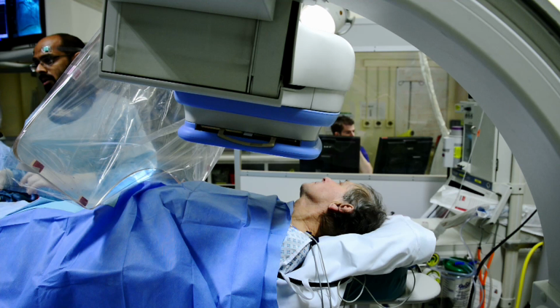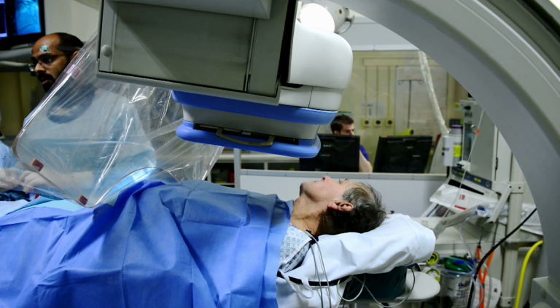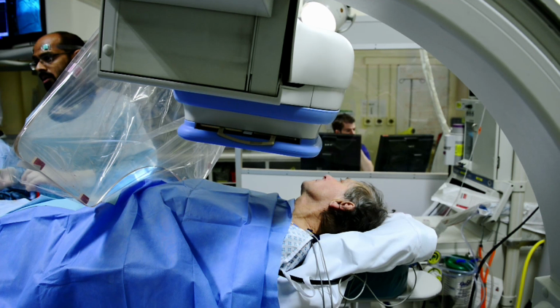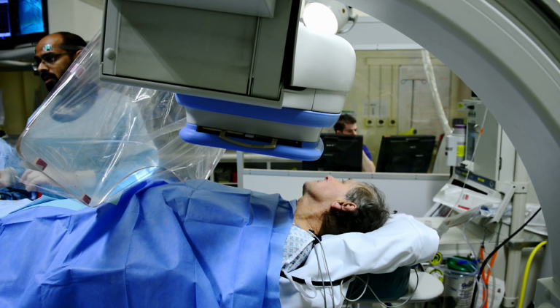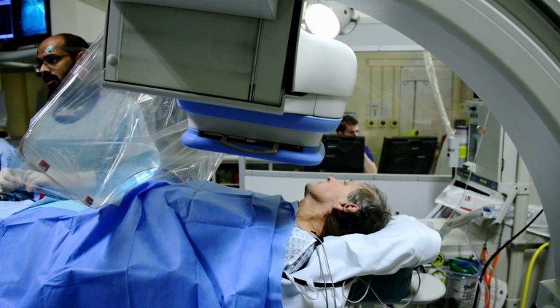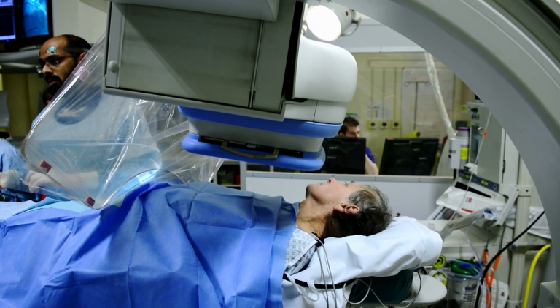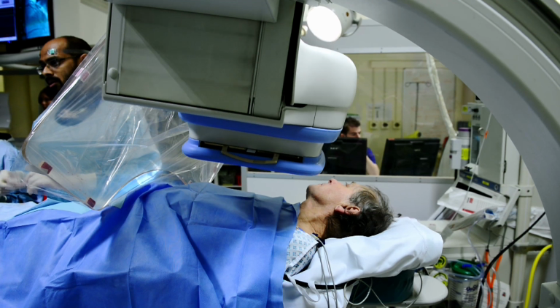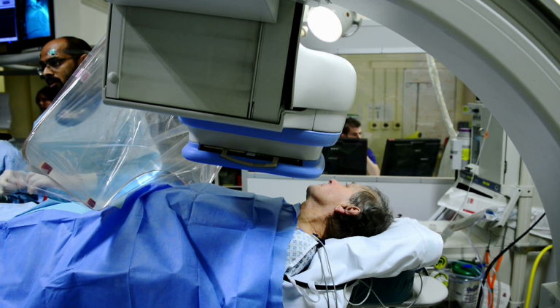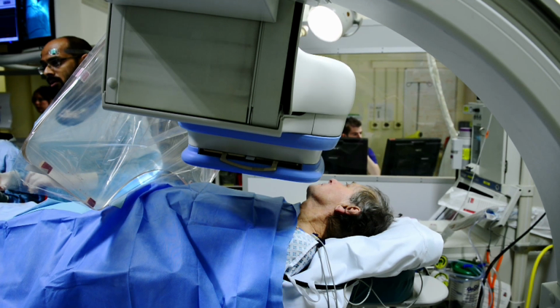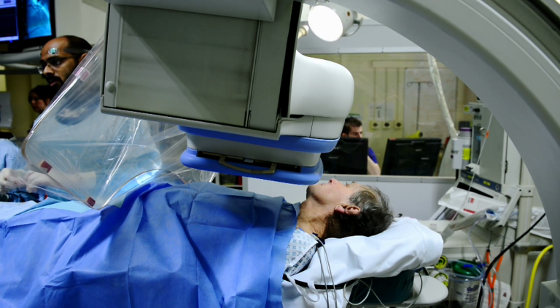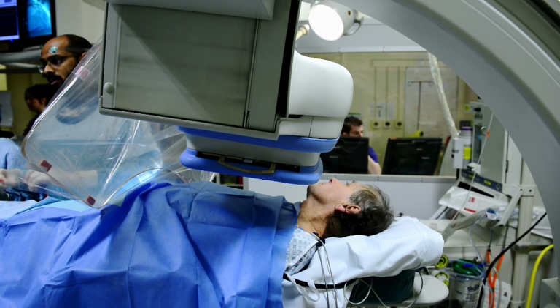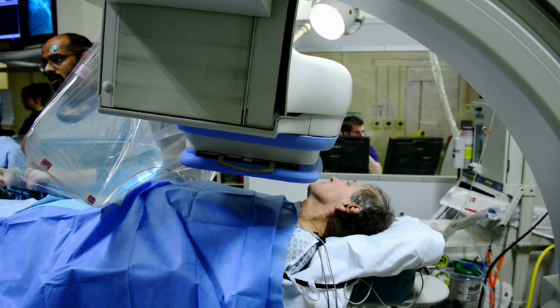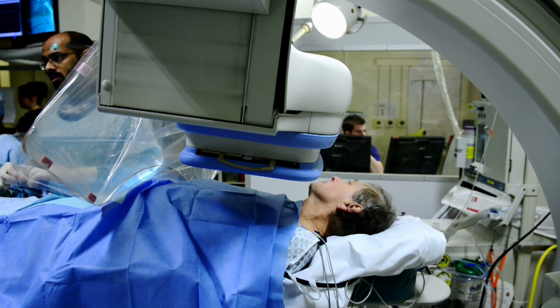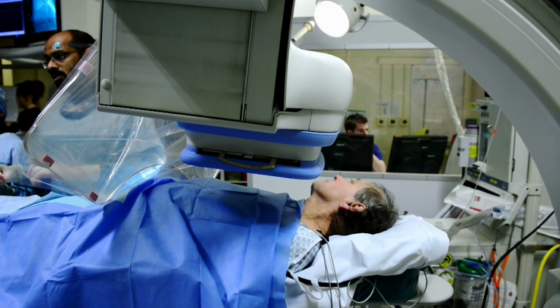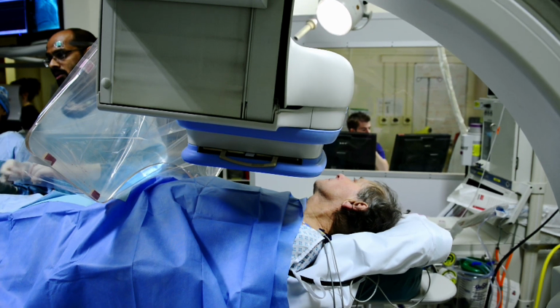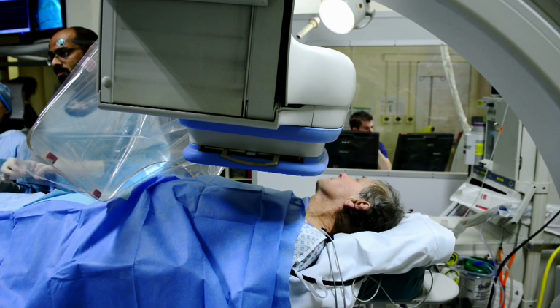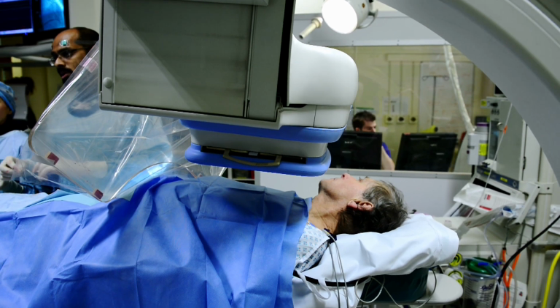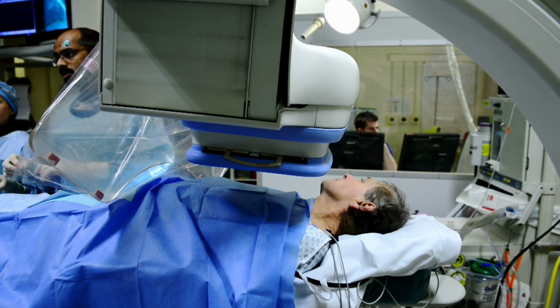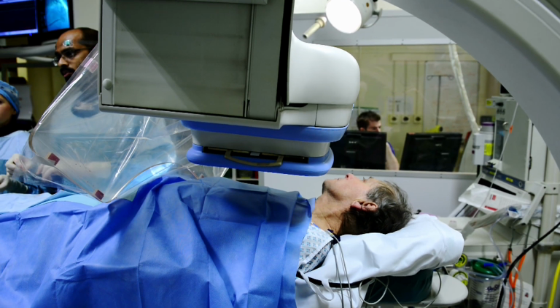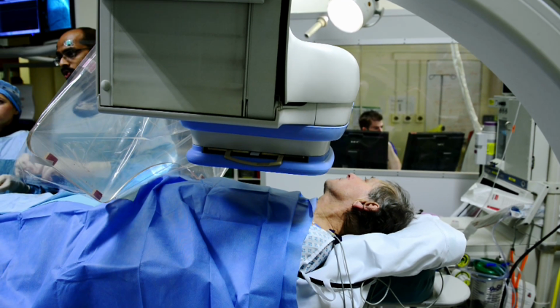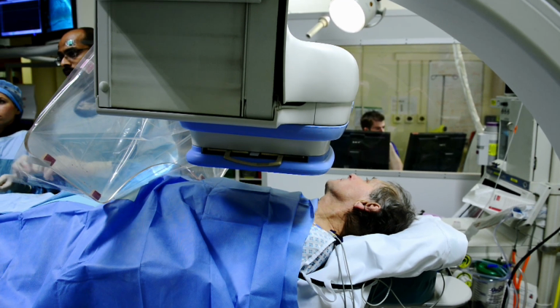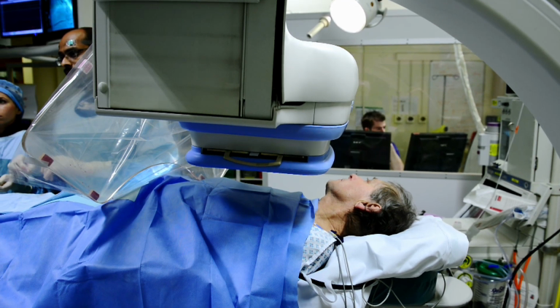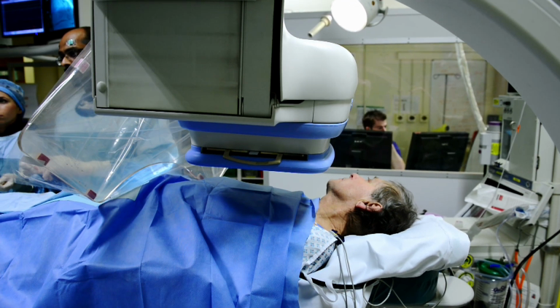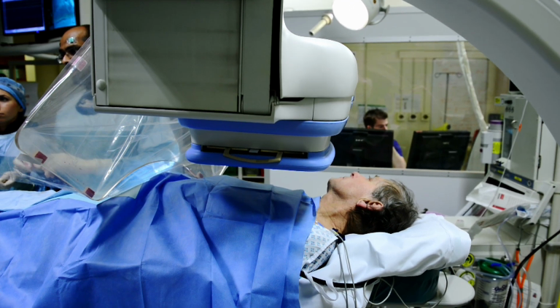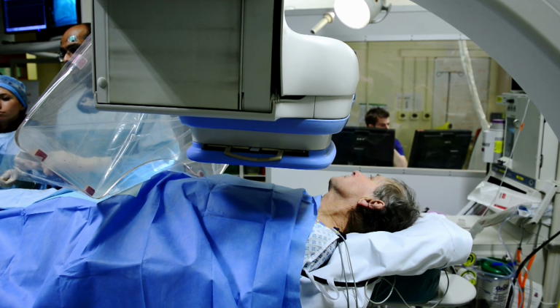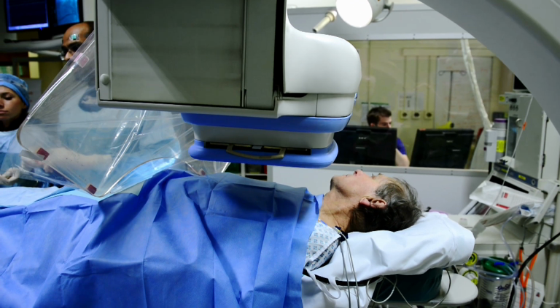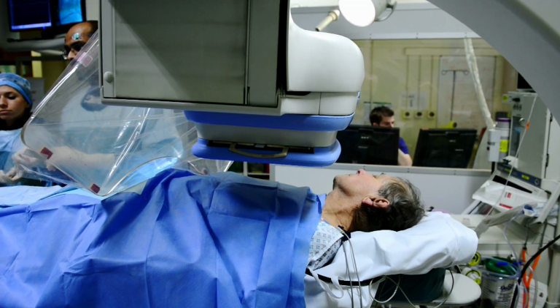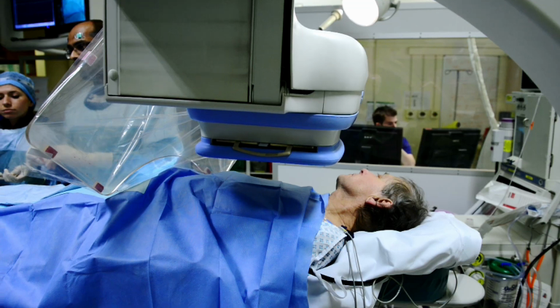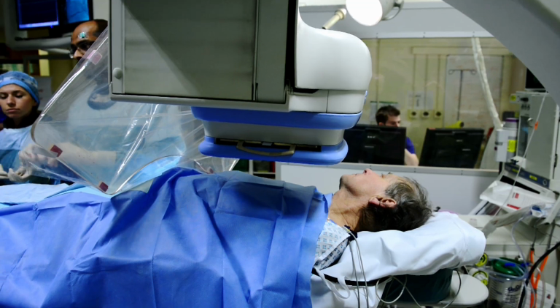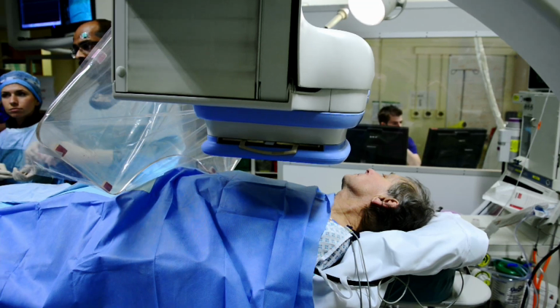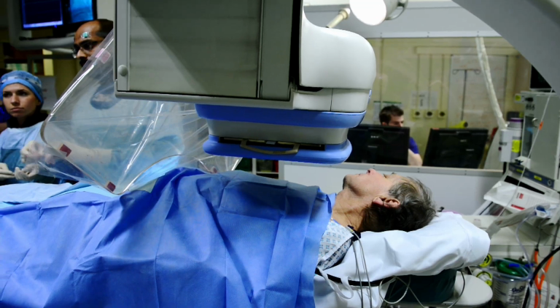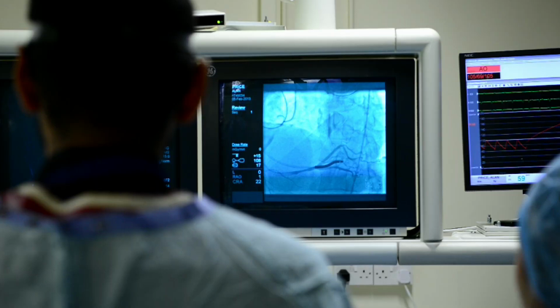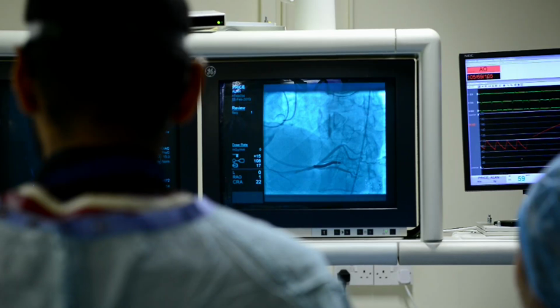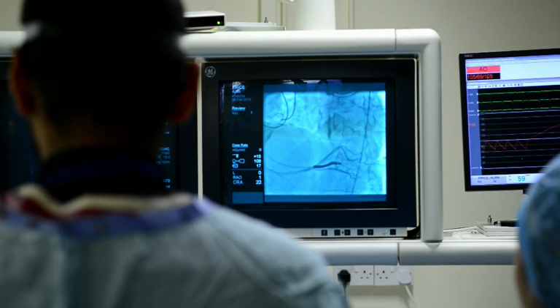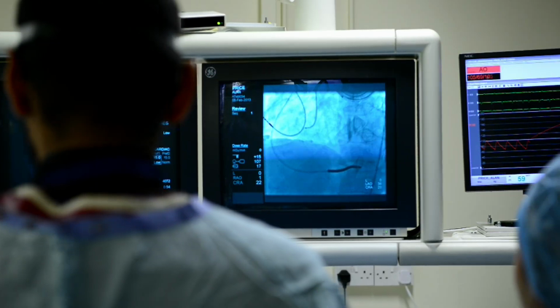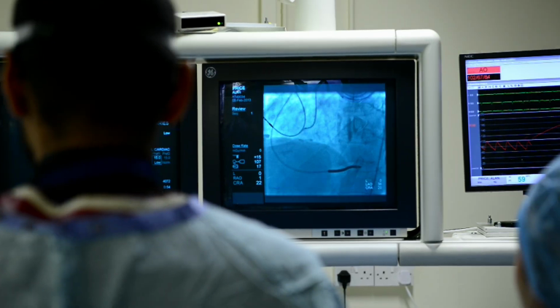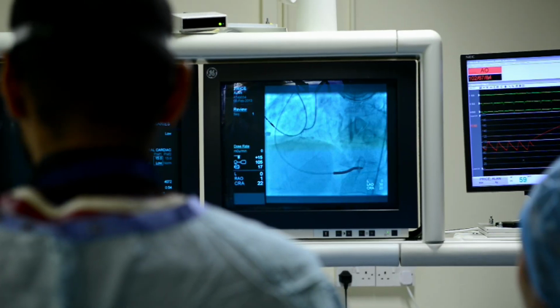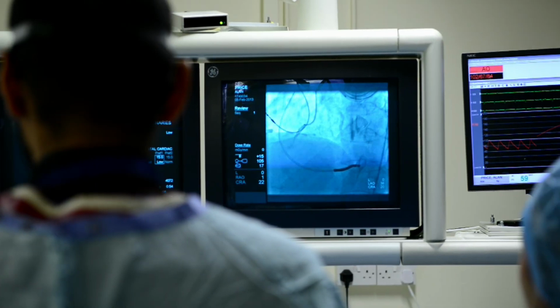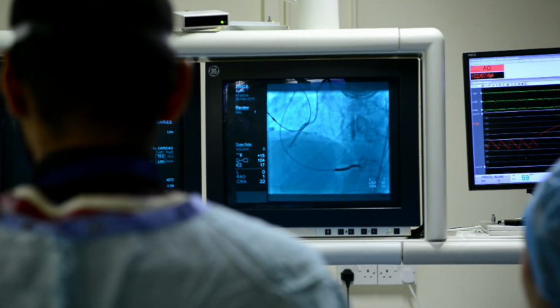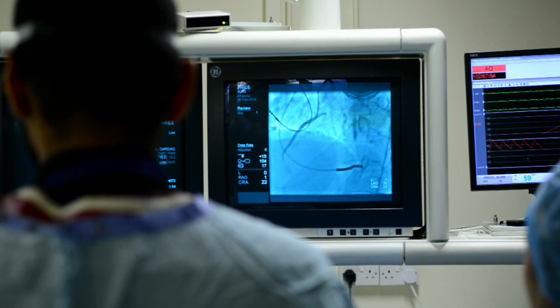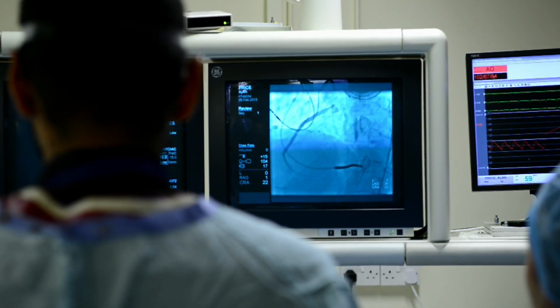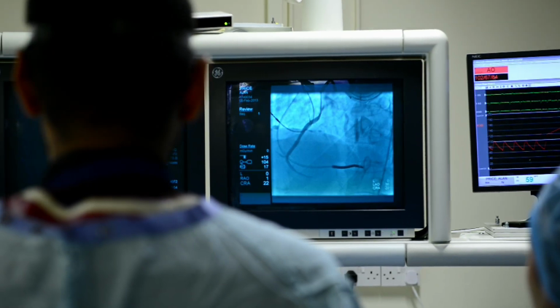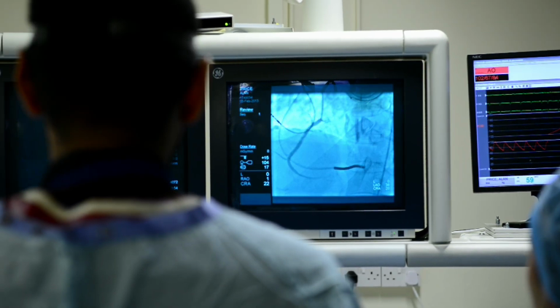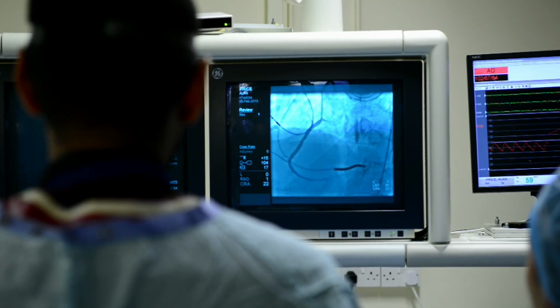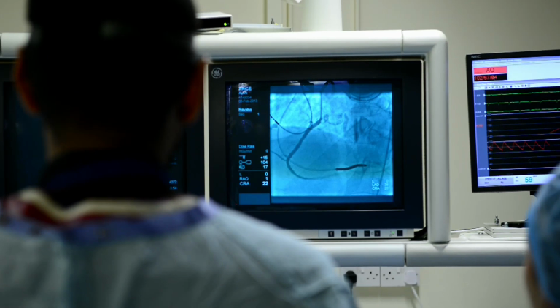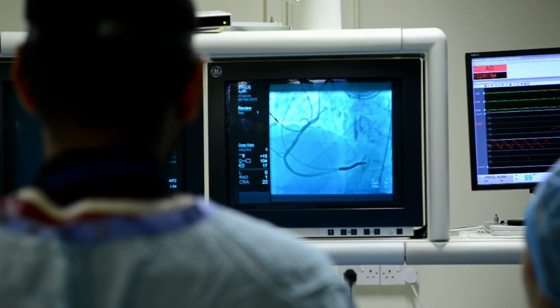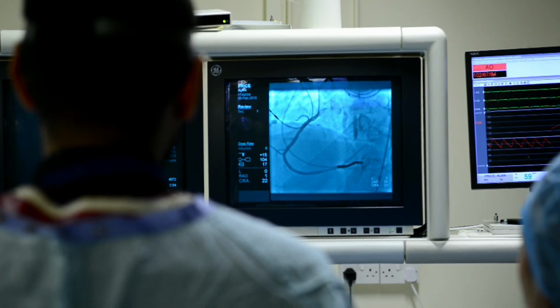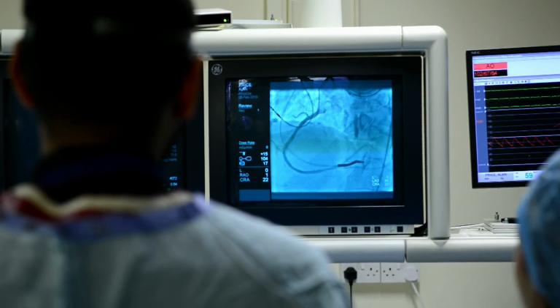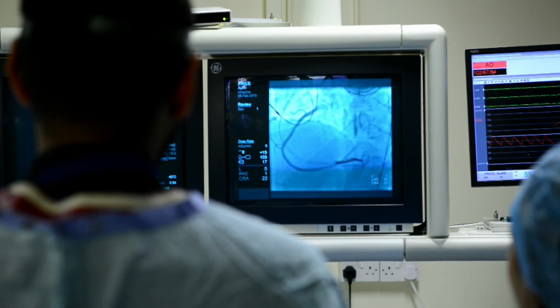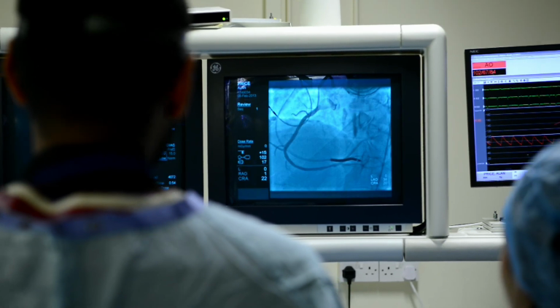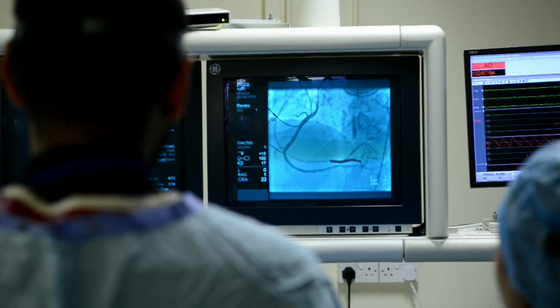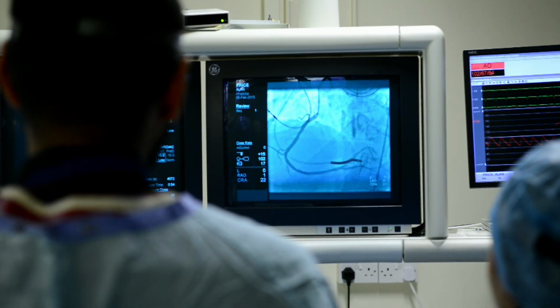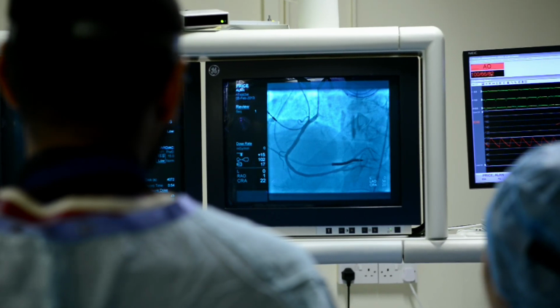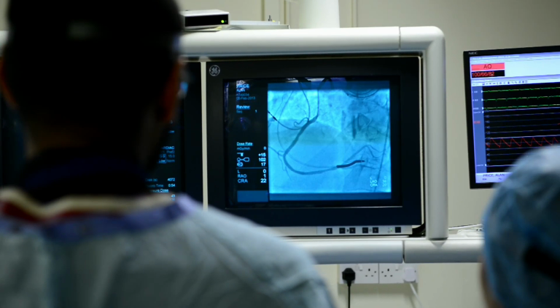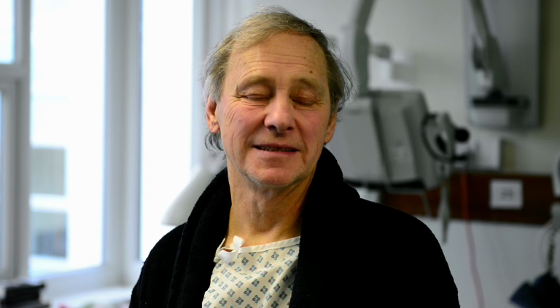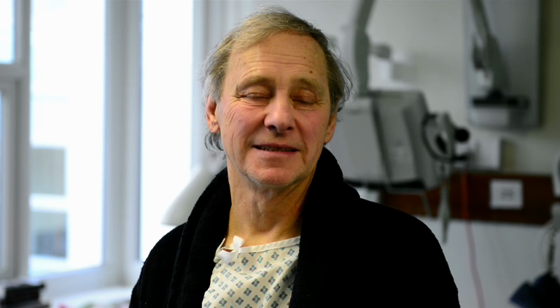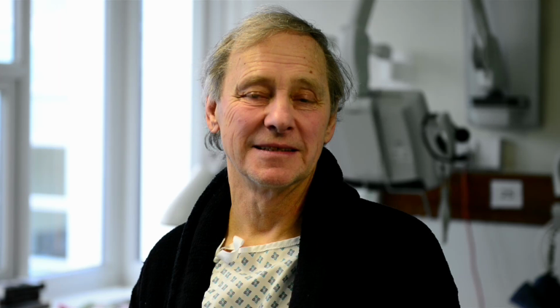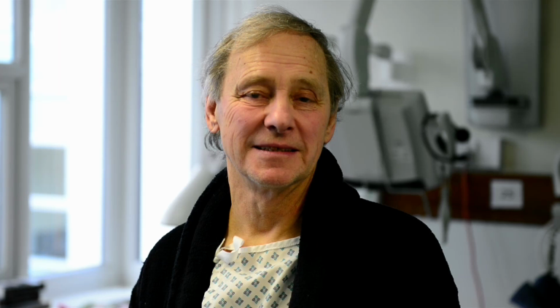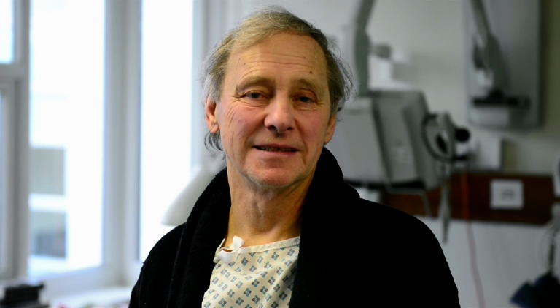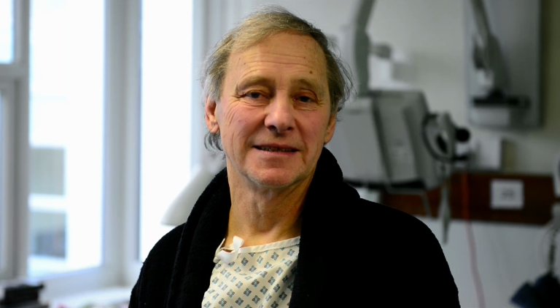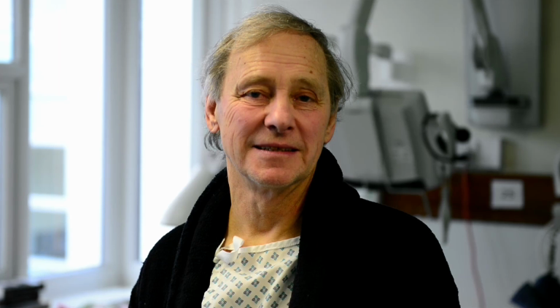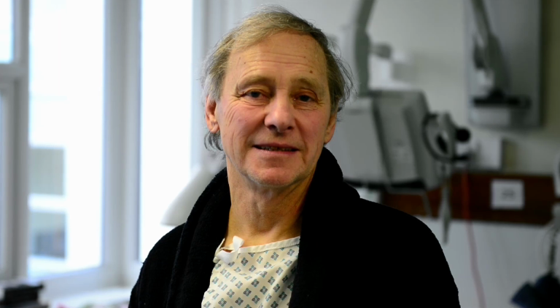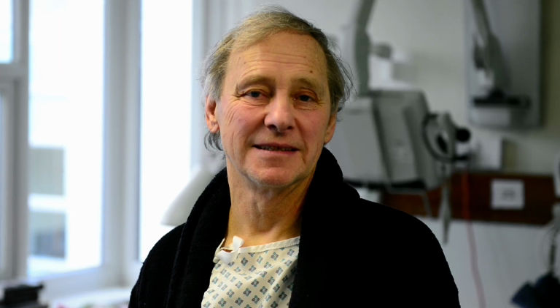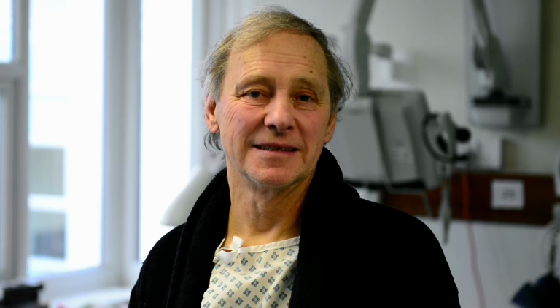This film will show you what to expect if you are having a coronary angiogram, sometimes called a cardiac catheterisation.